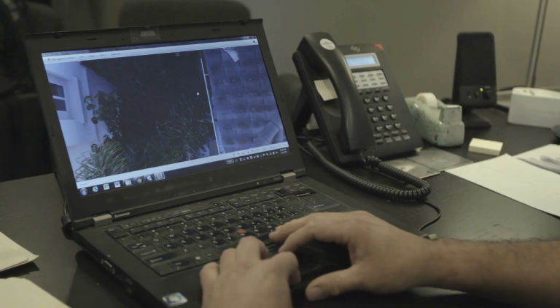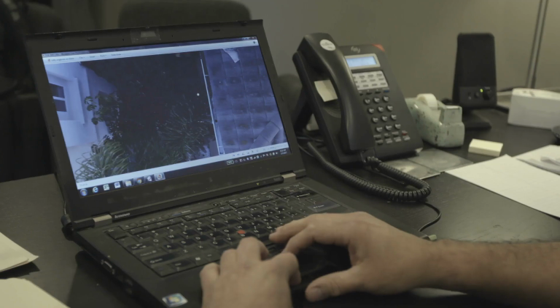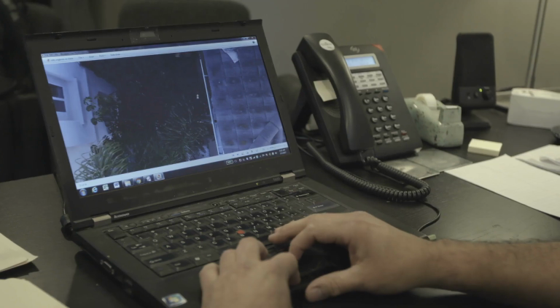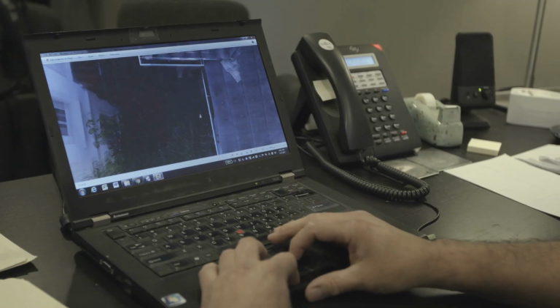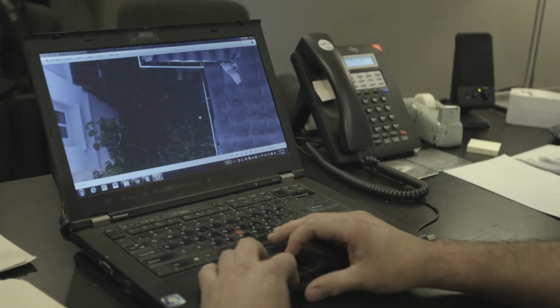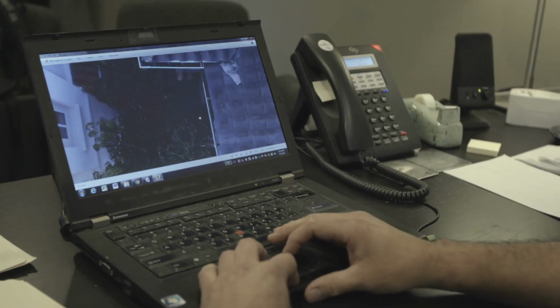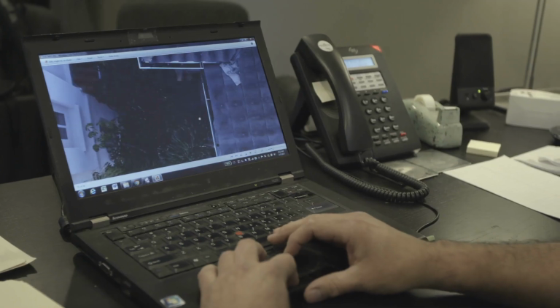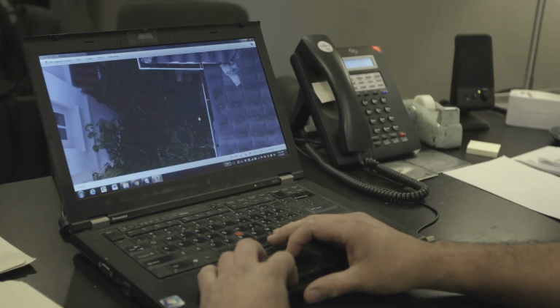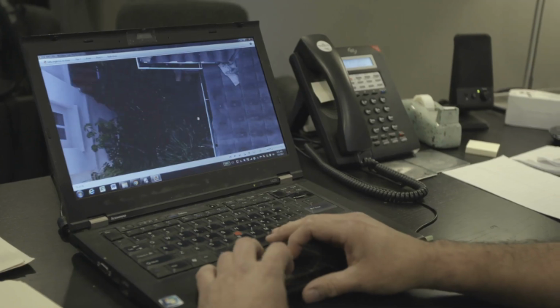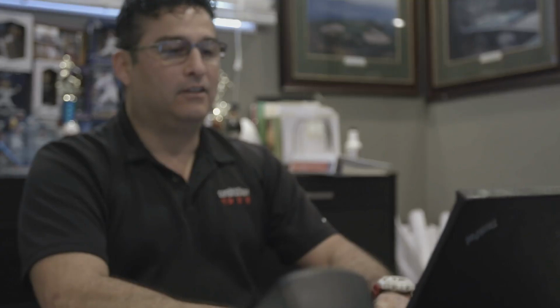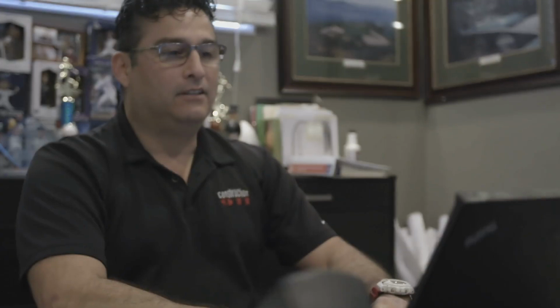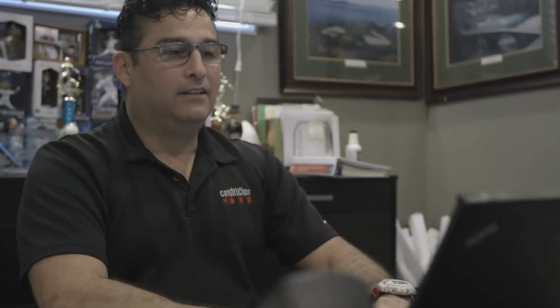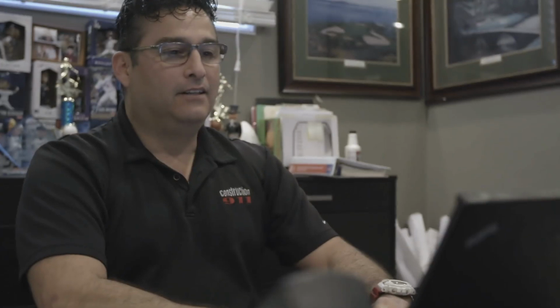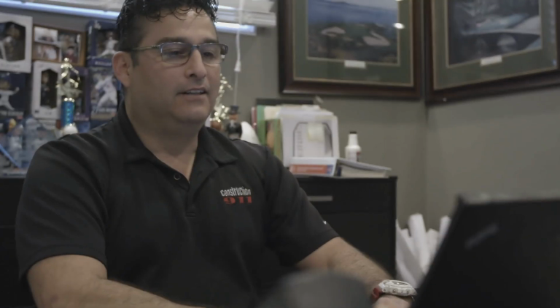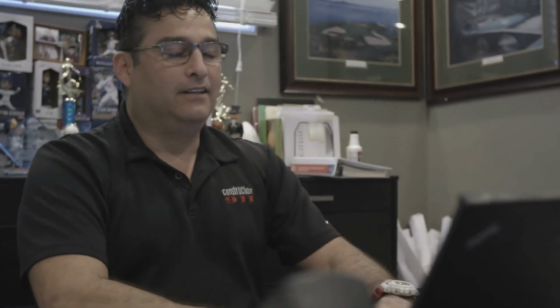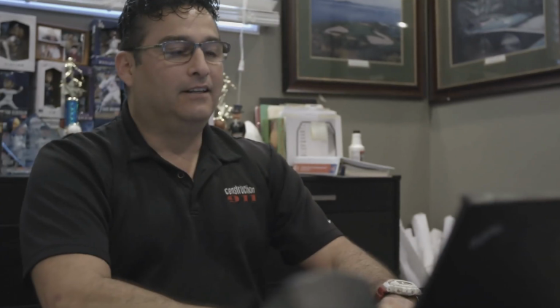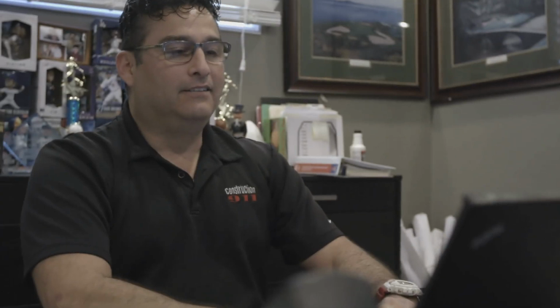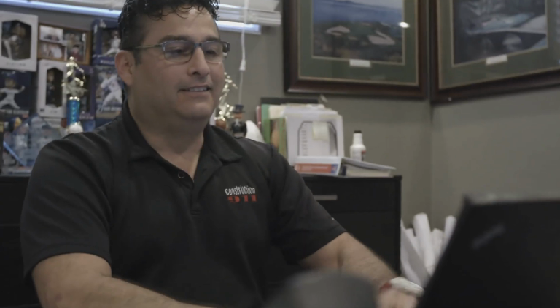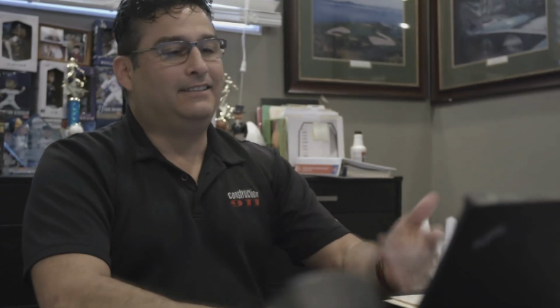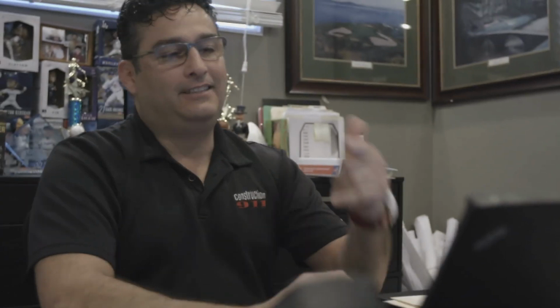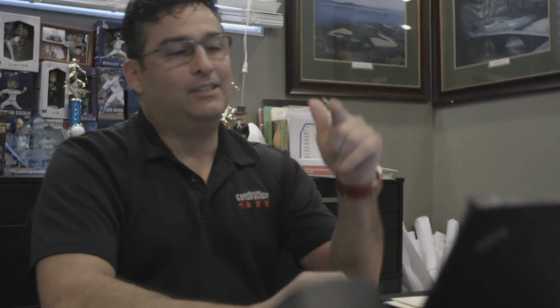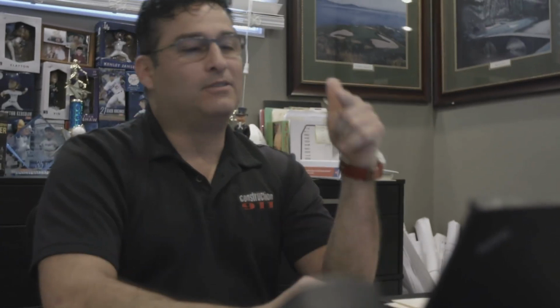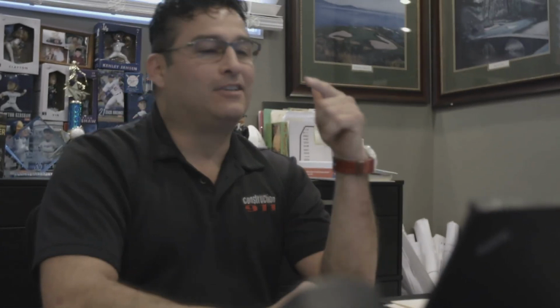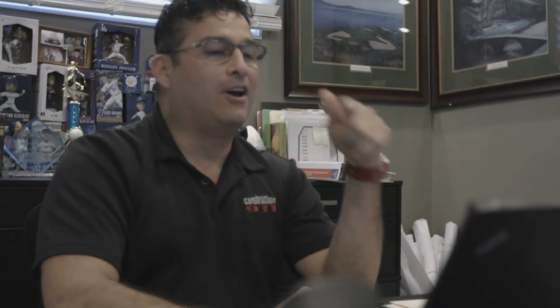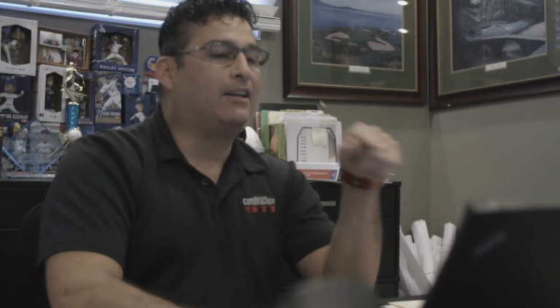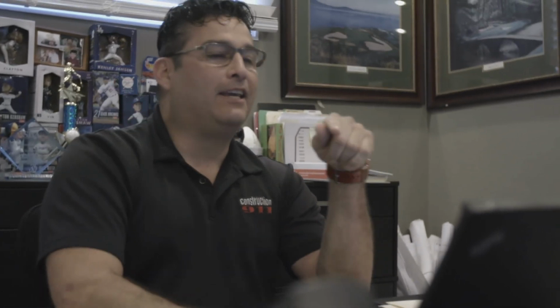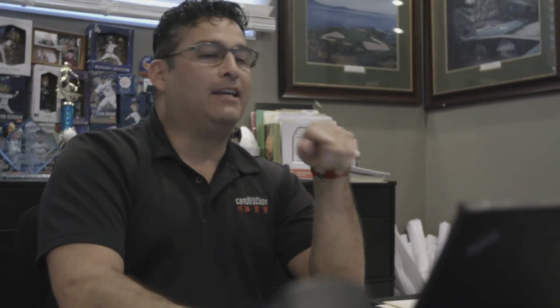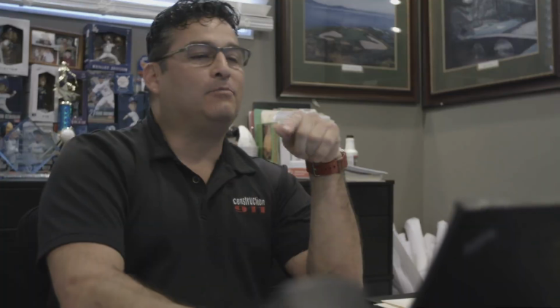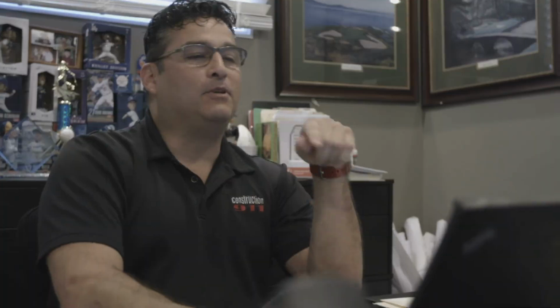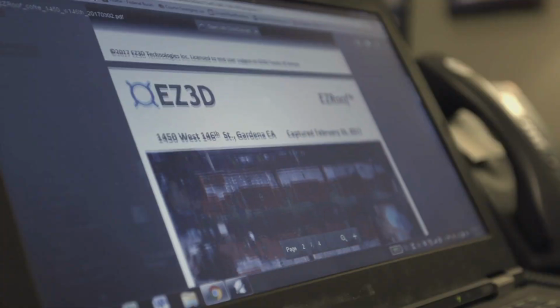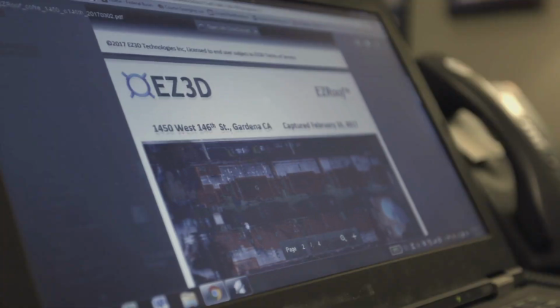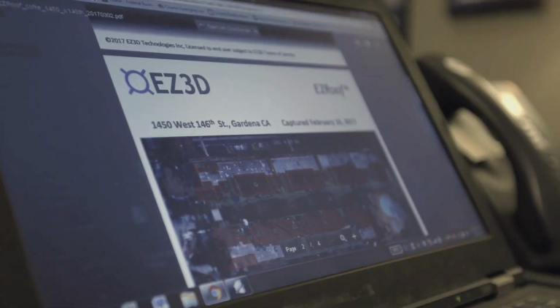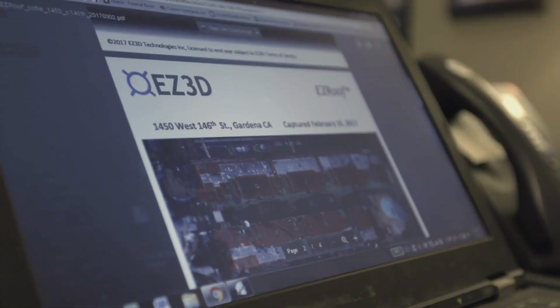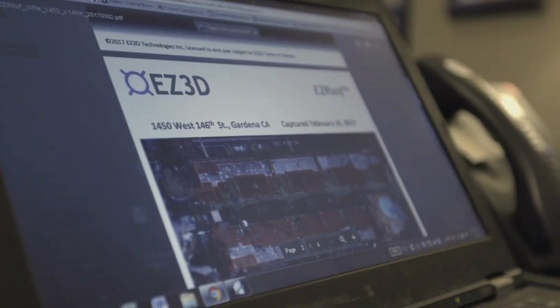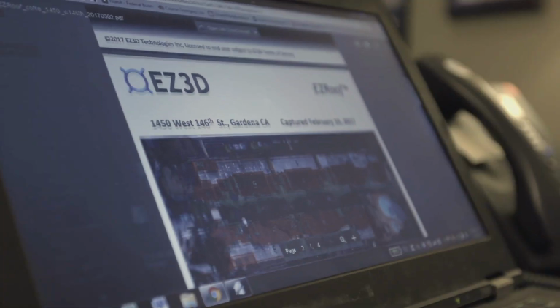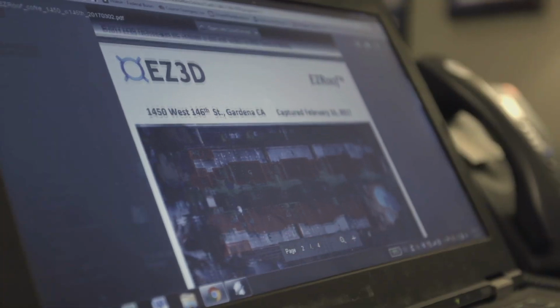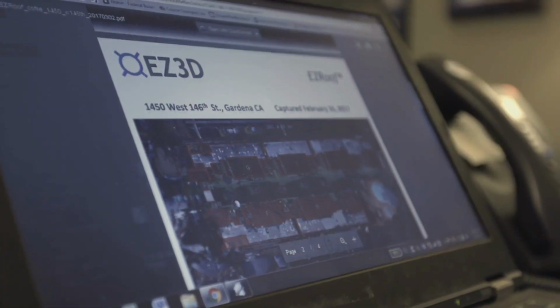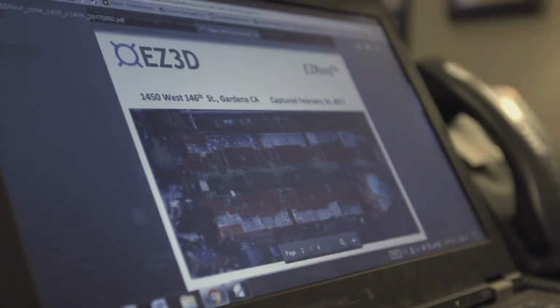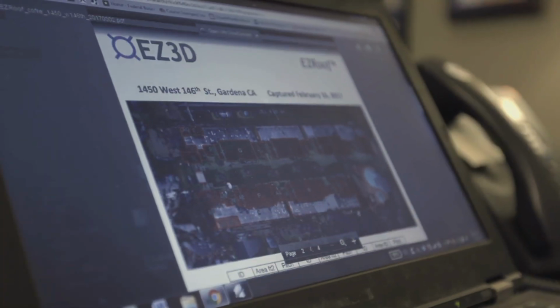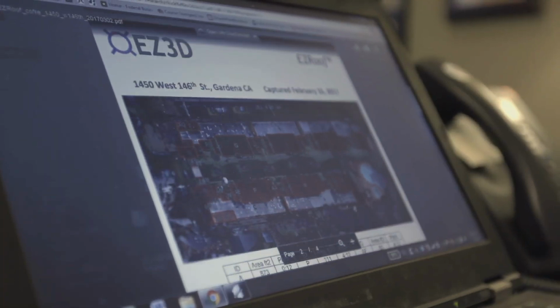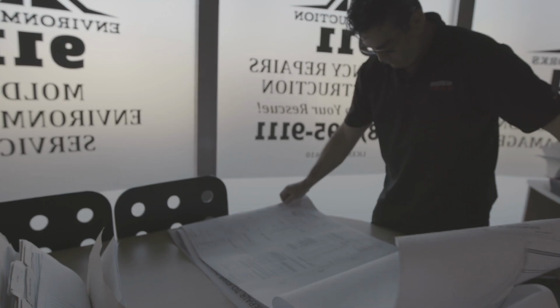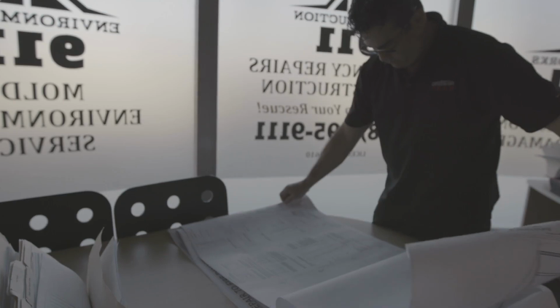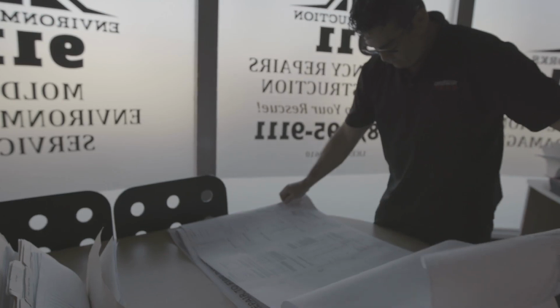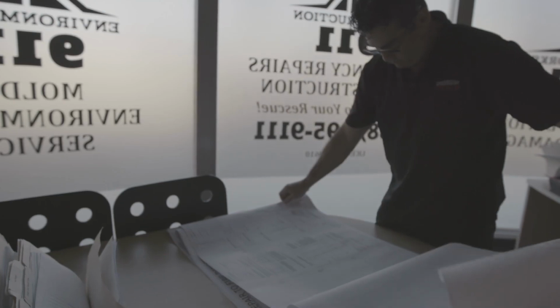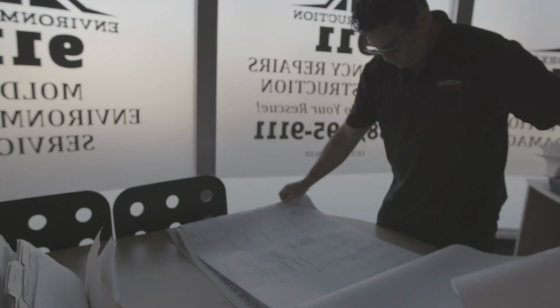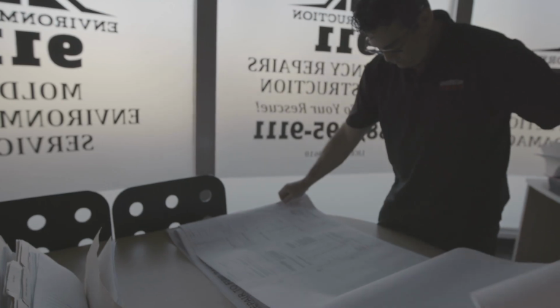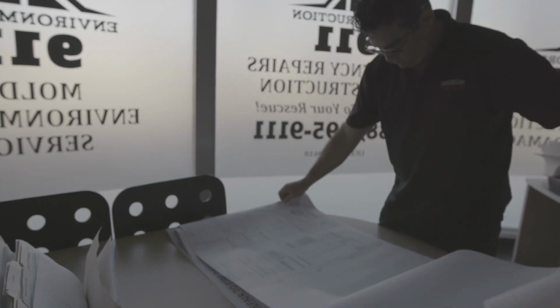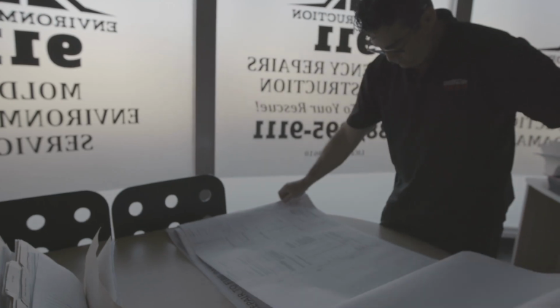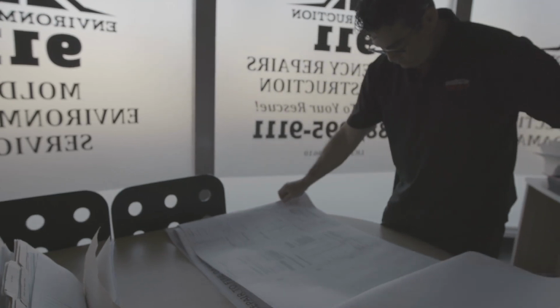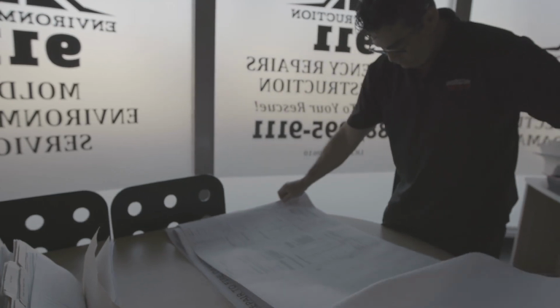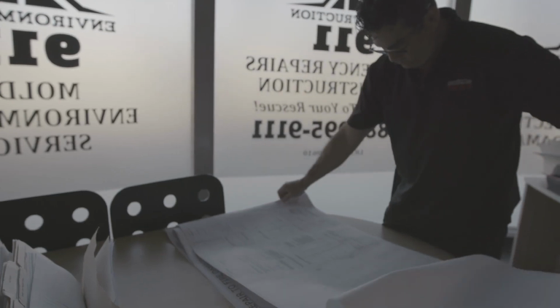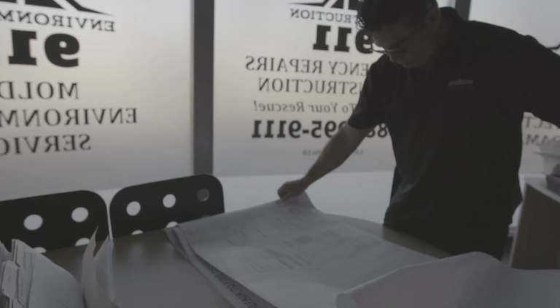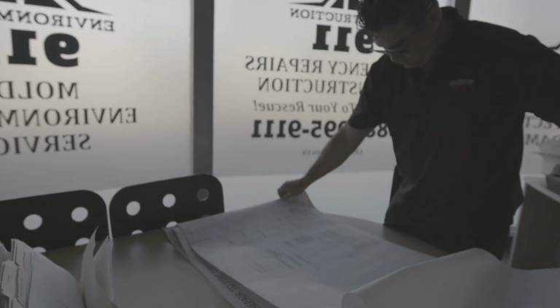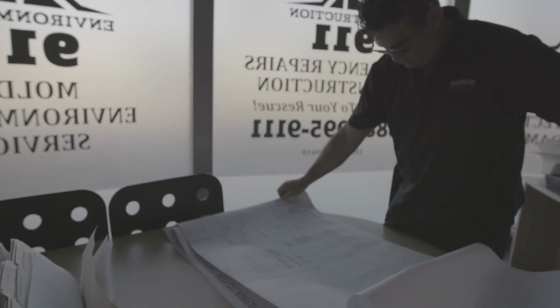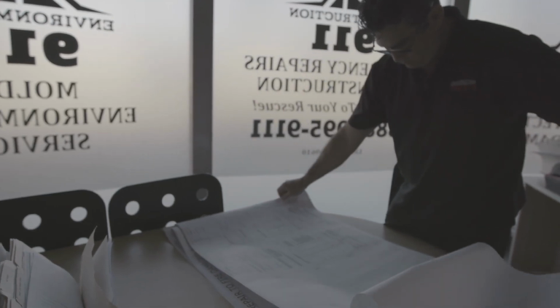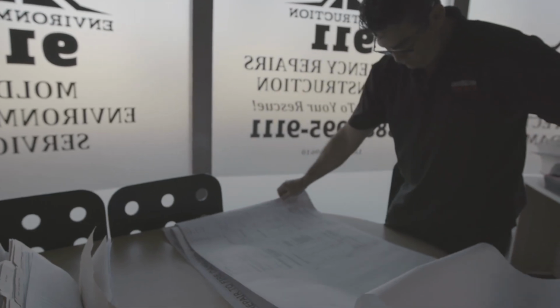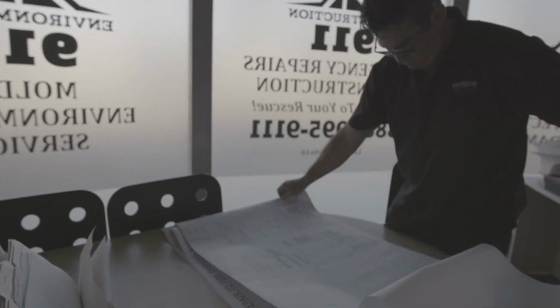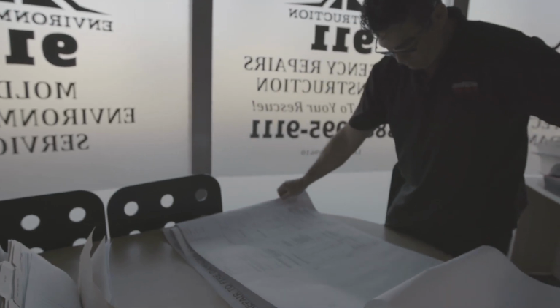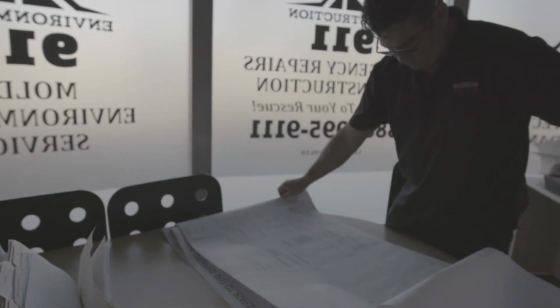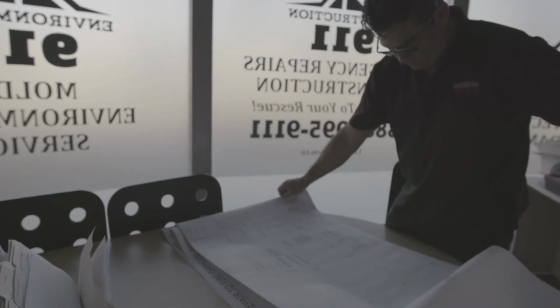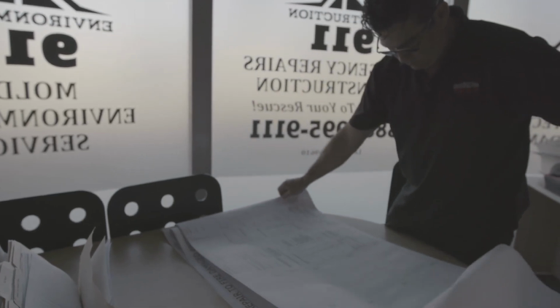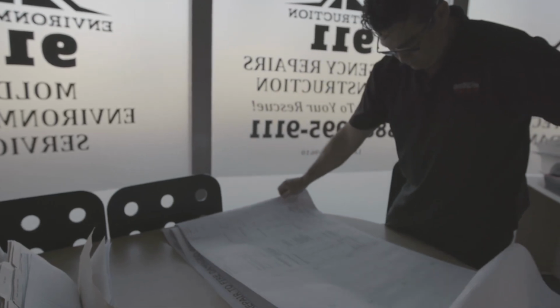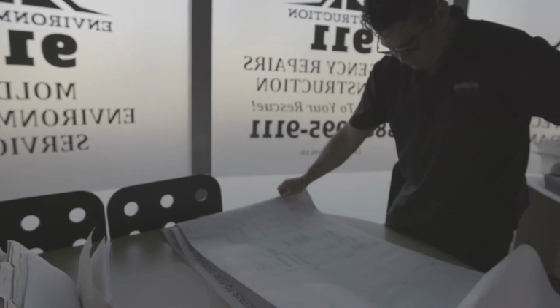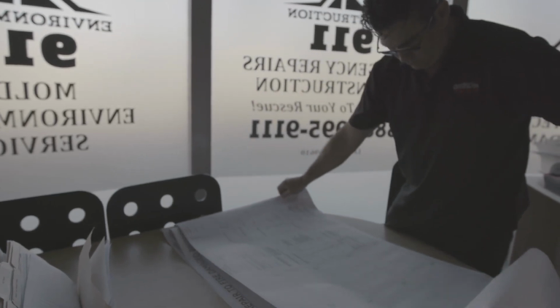By the time I get home, all the information is already updated for me. I've gone to my estimating software and I'm able to print out an efficient, cost-effective estimate.